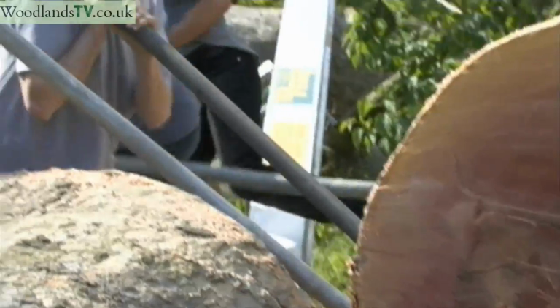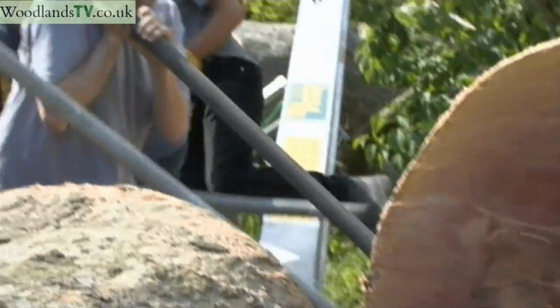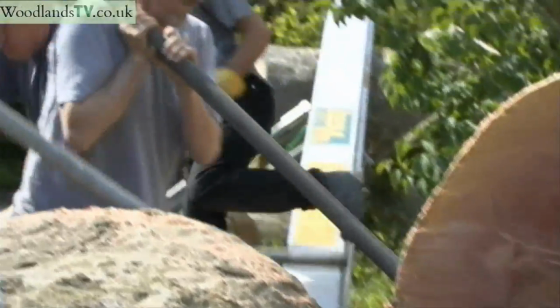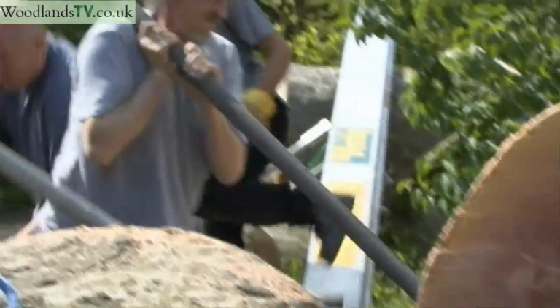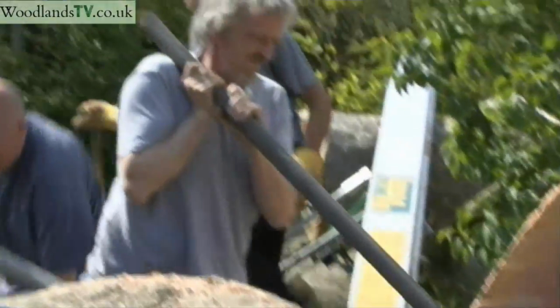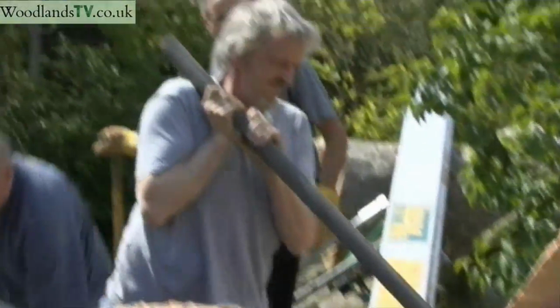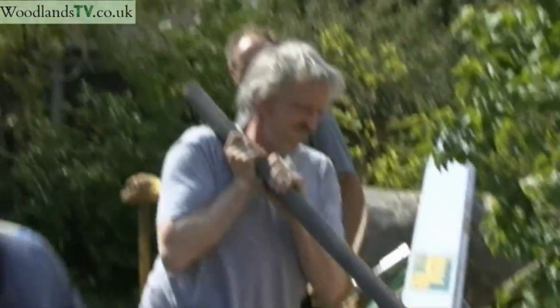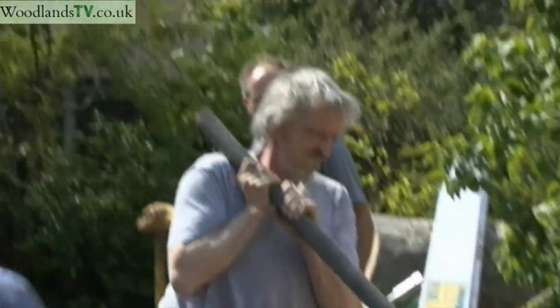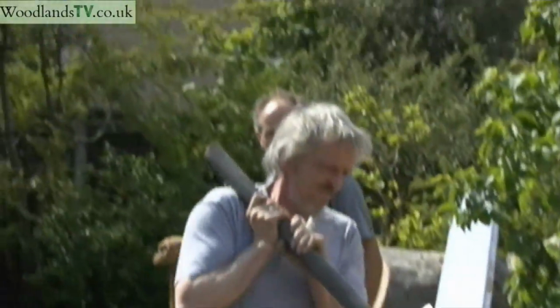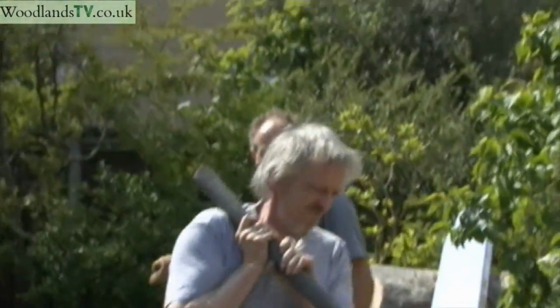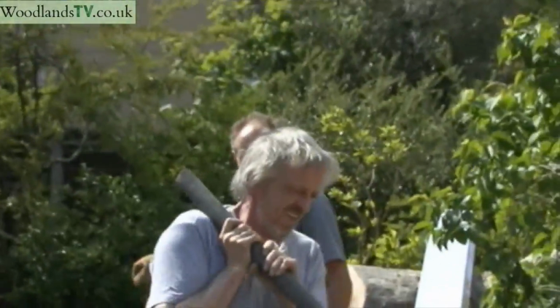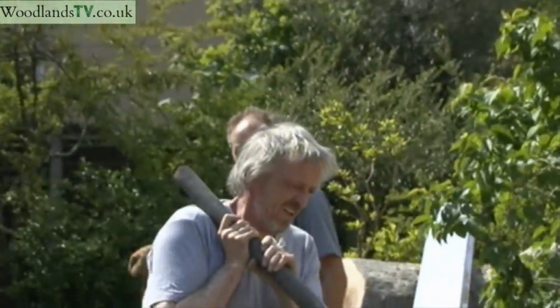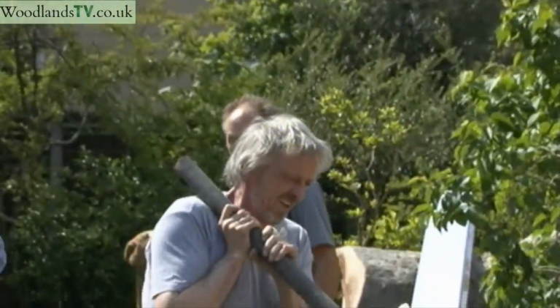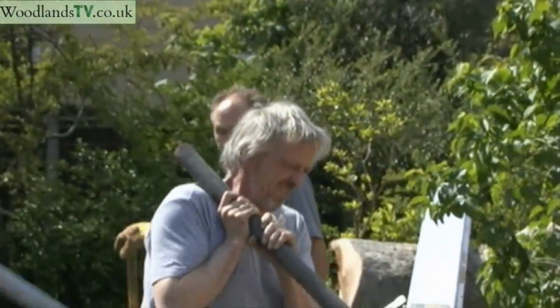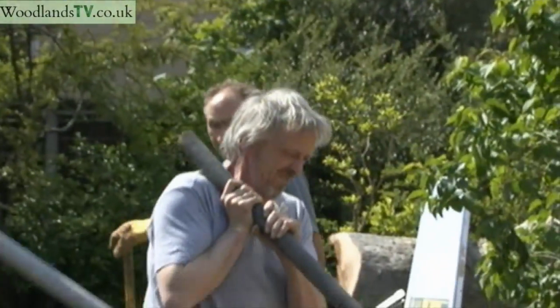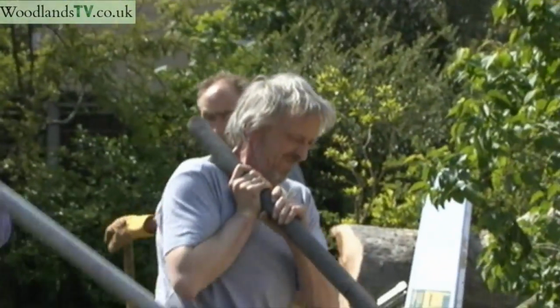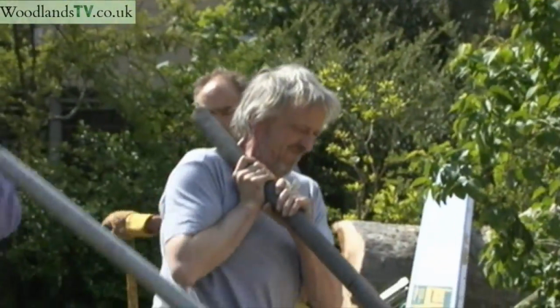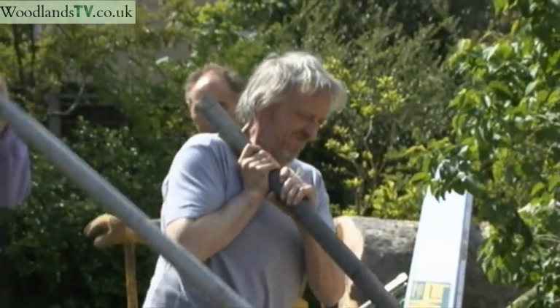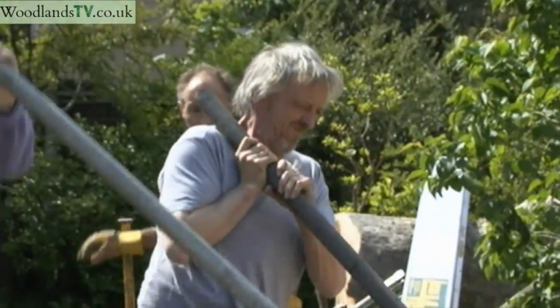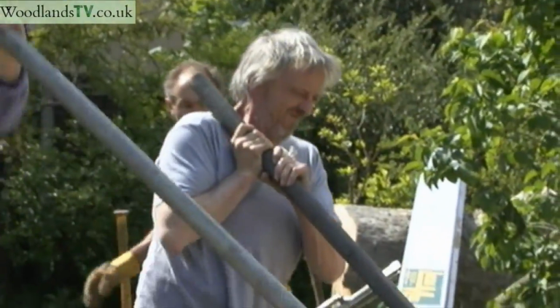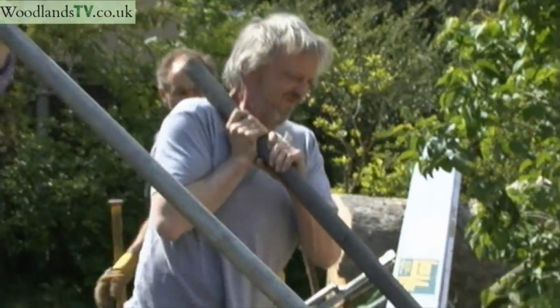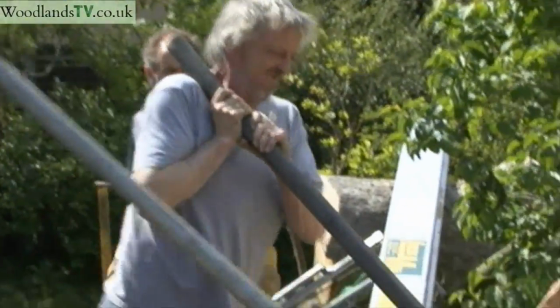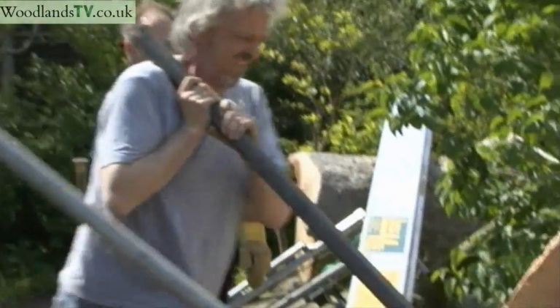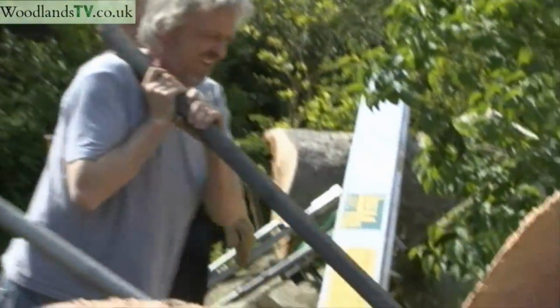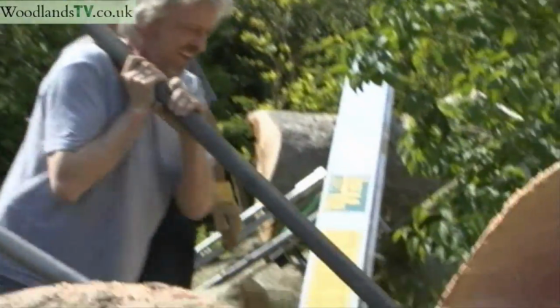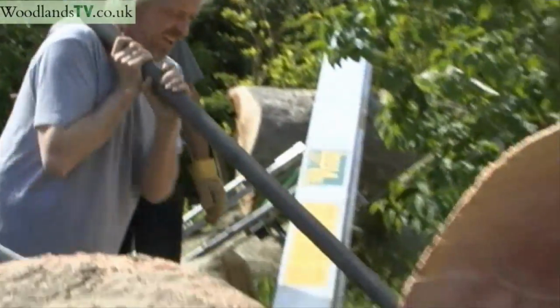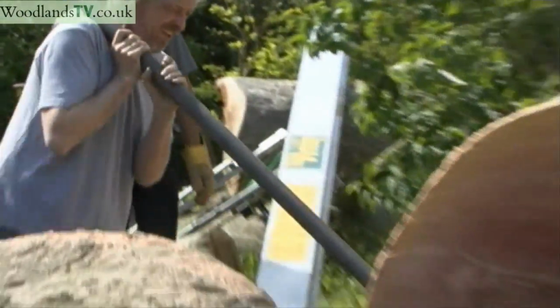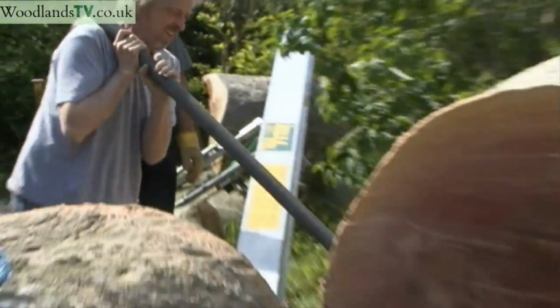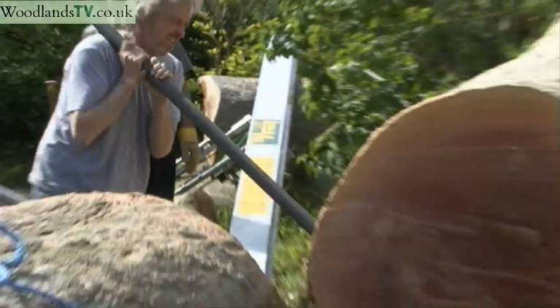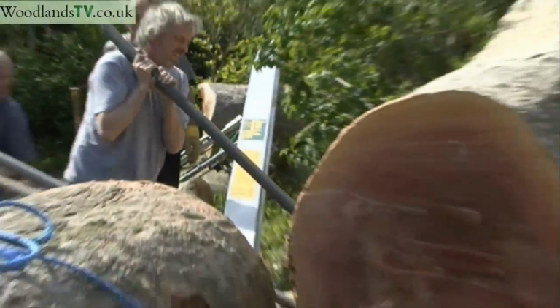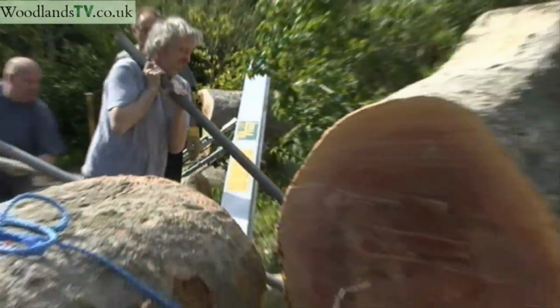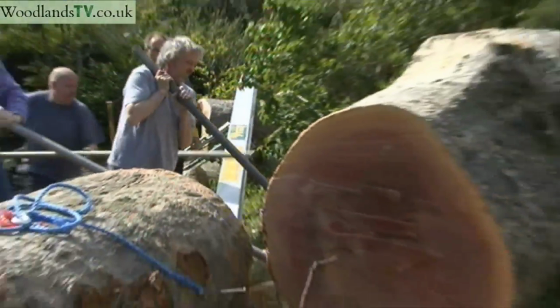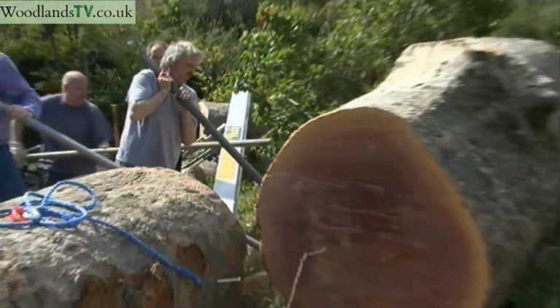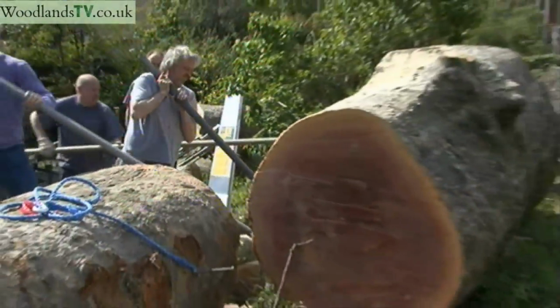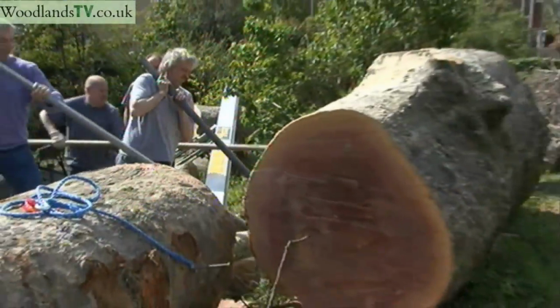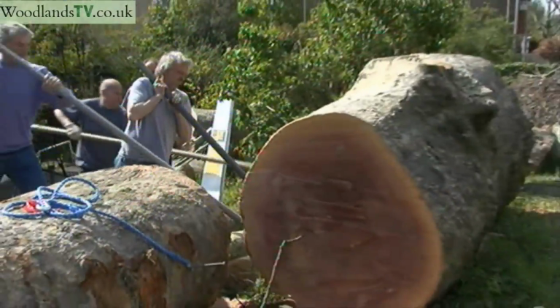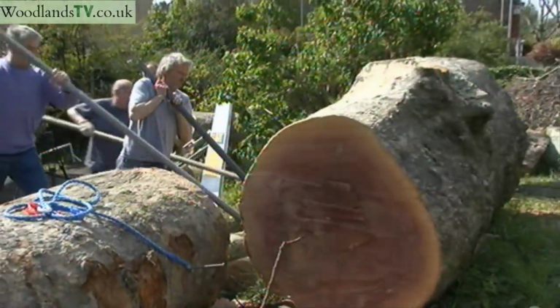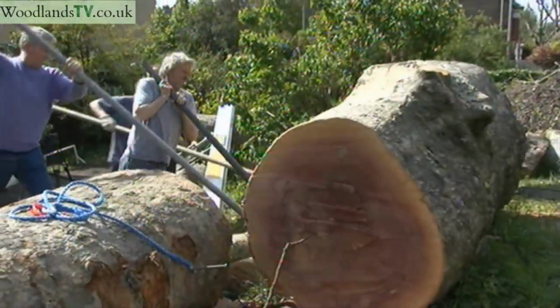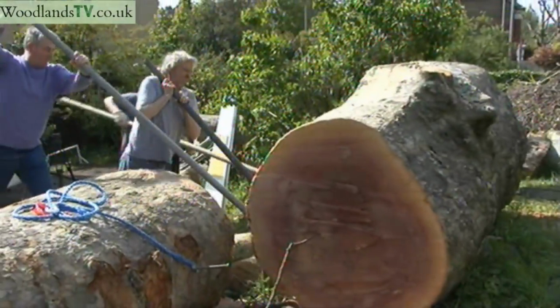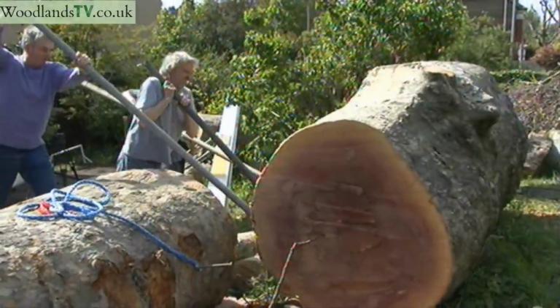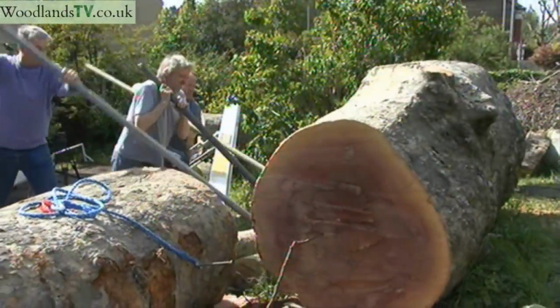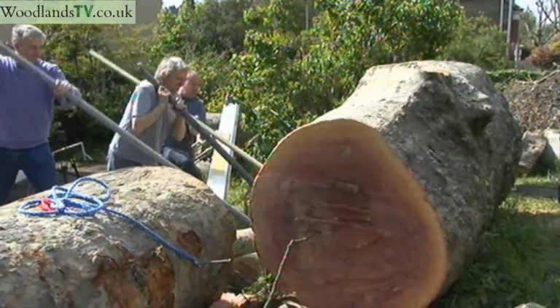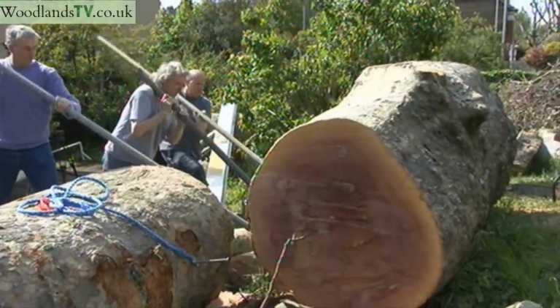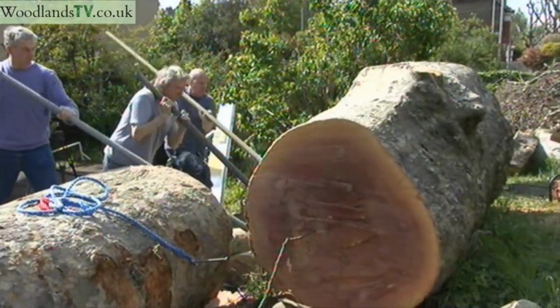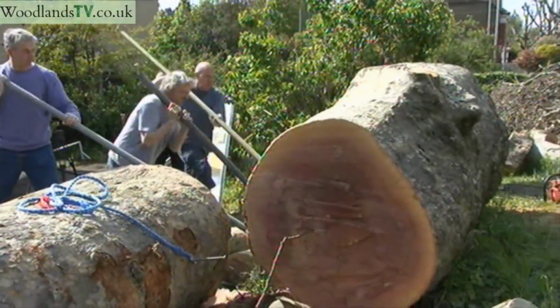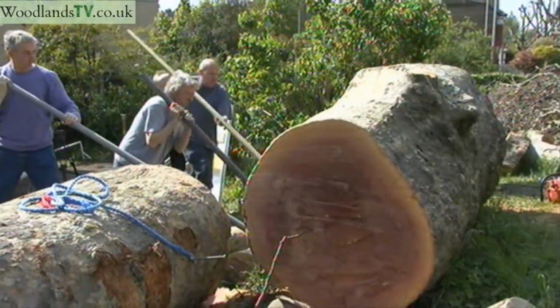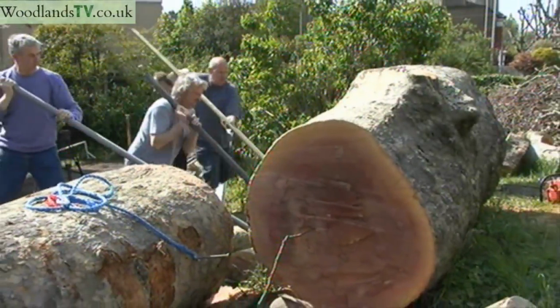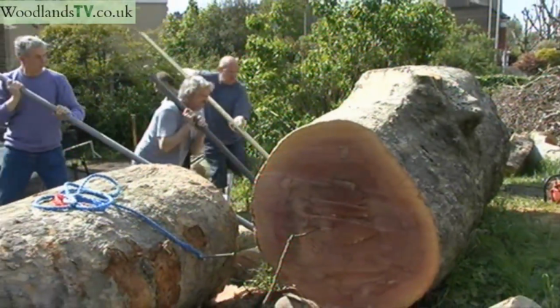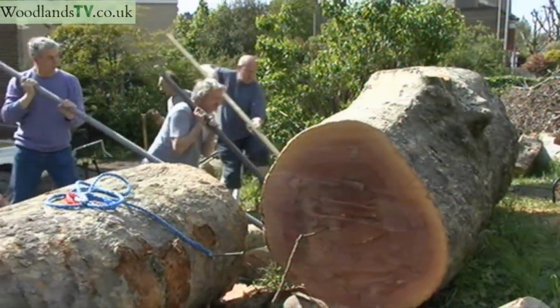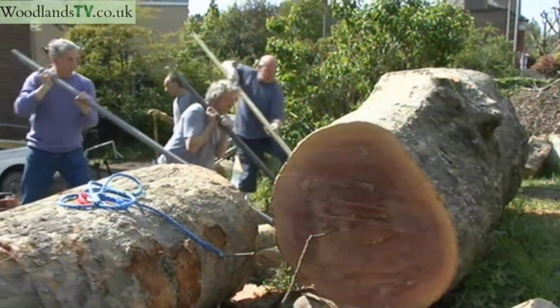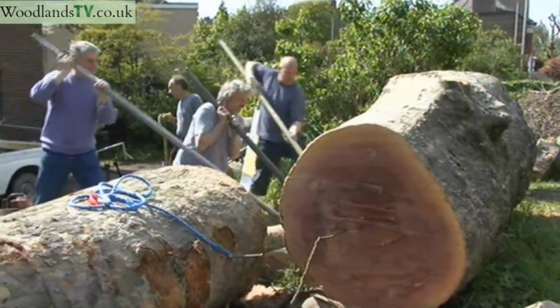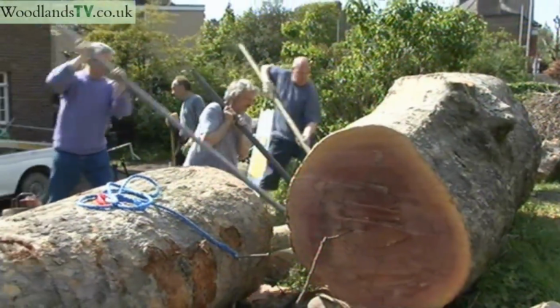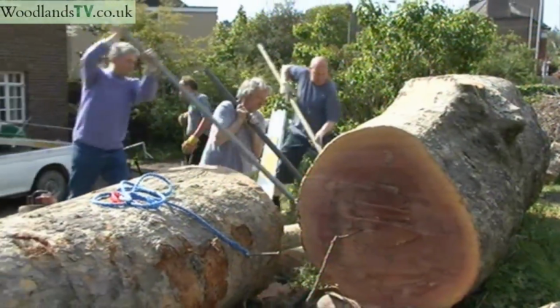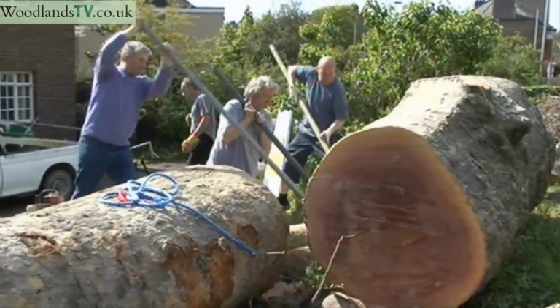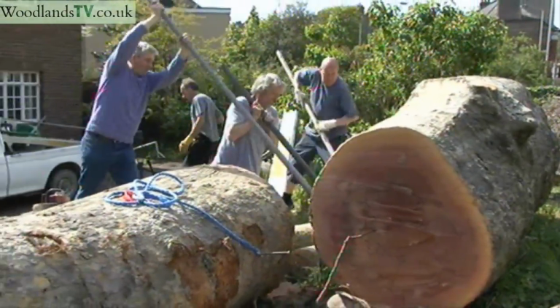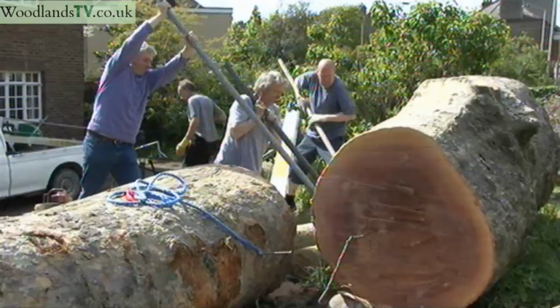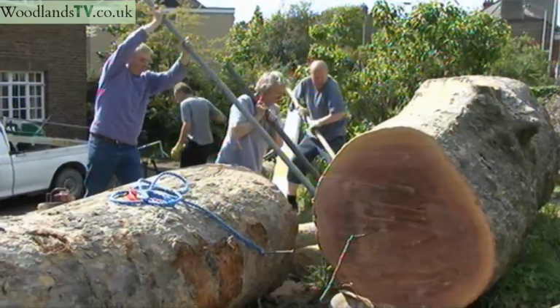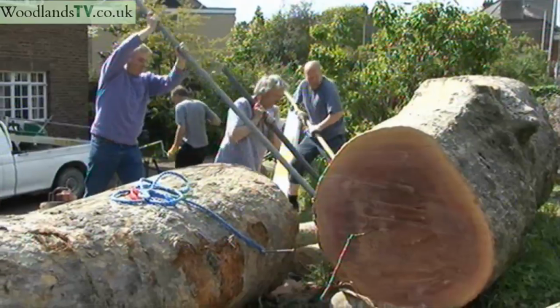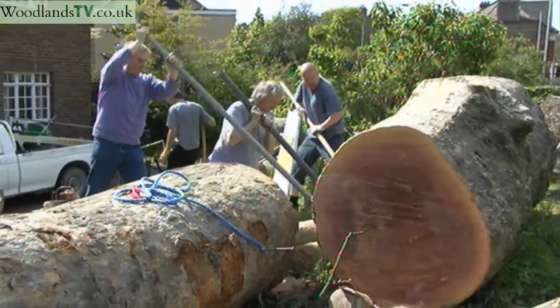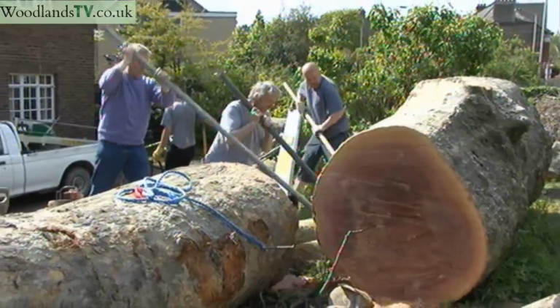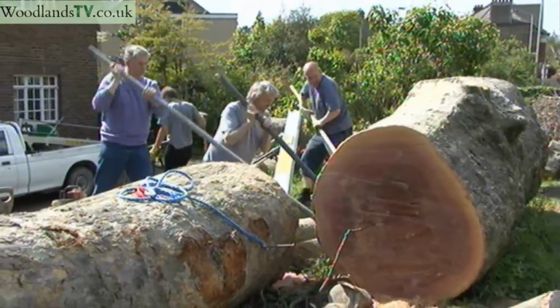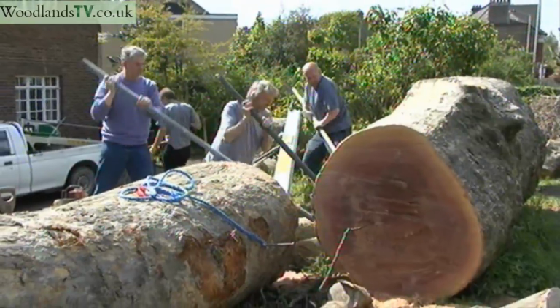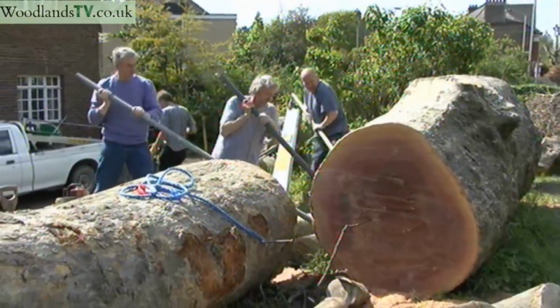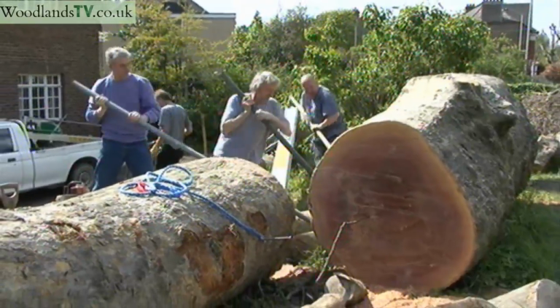Each of these halves is at least five tonnes. This is moving — that's absolutely brilliant.